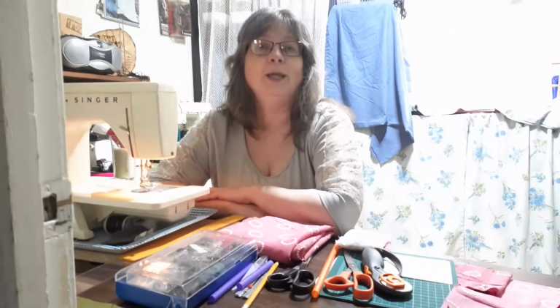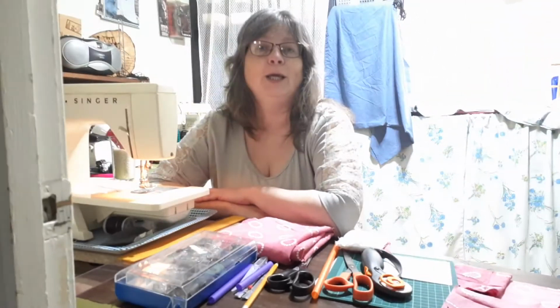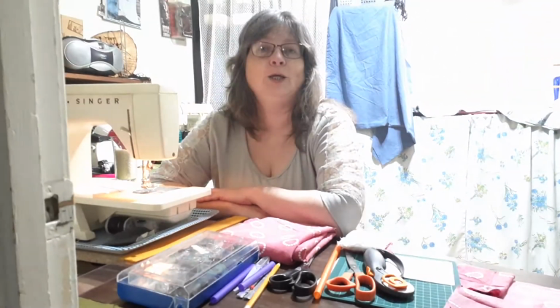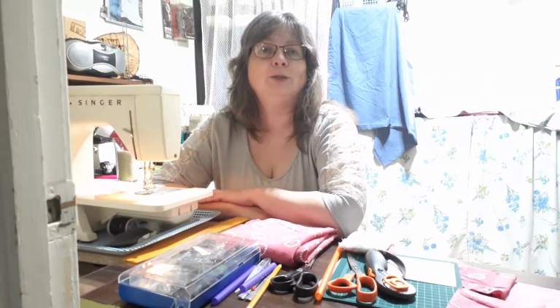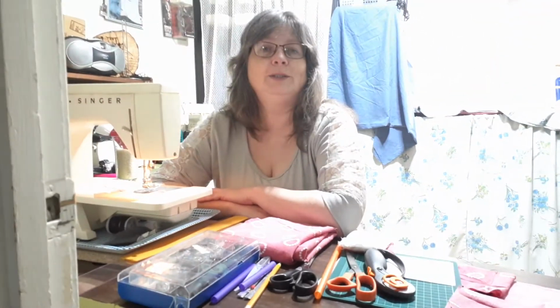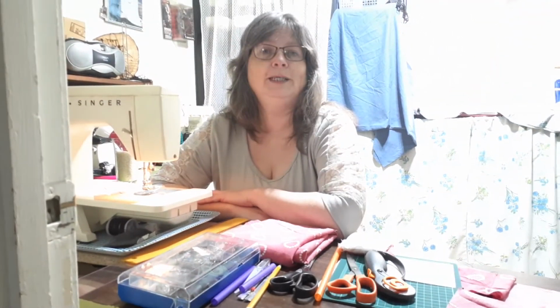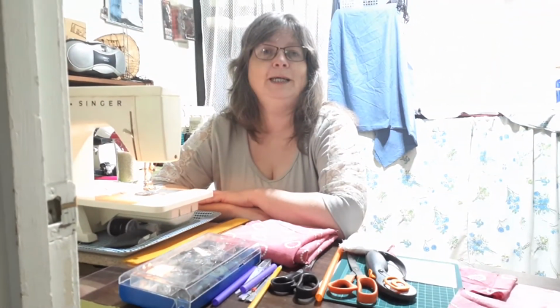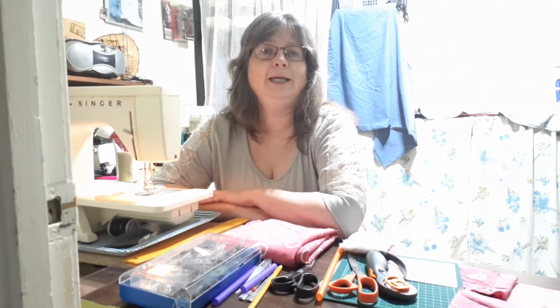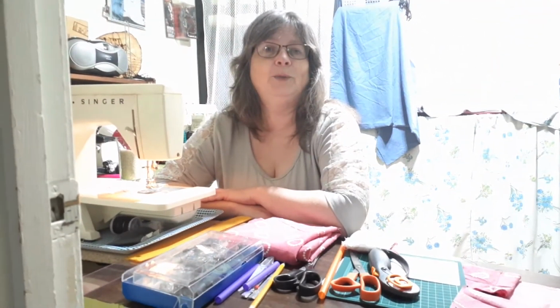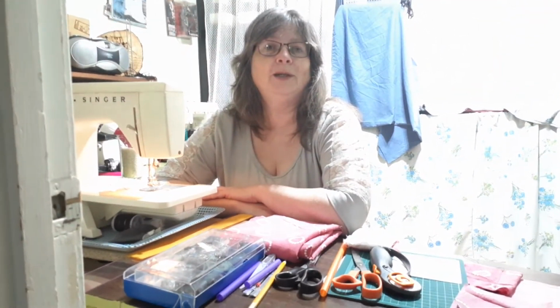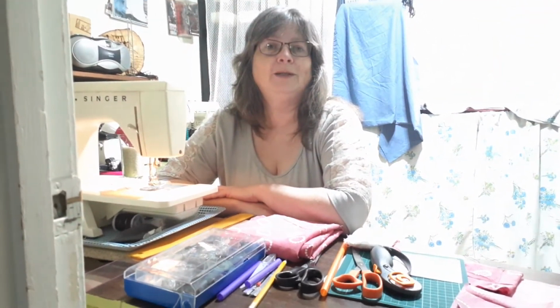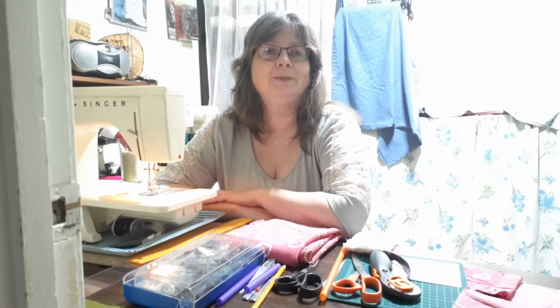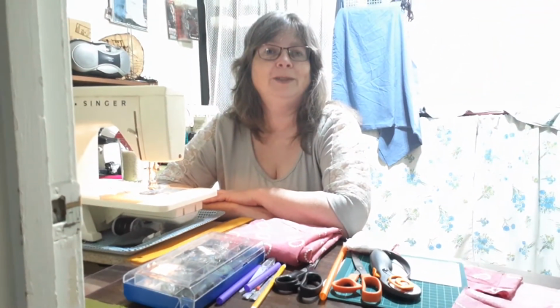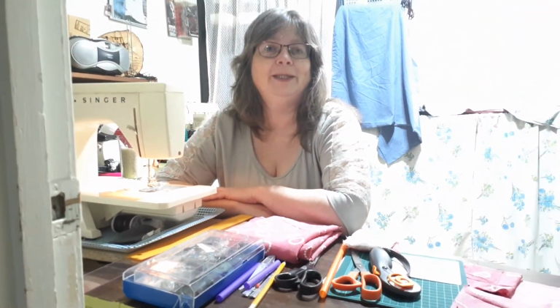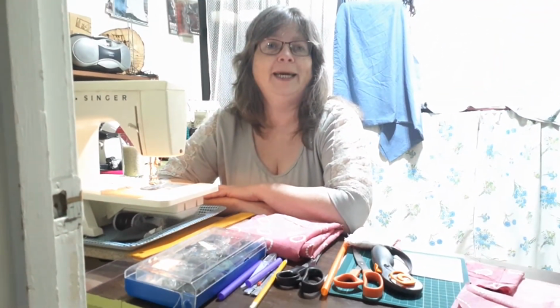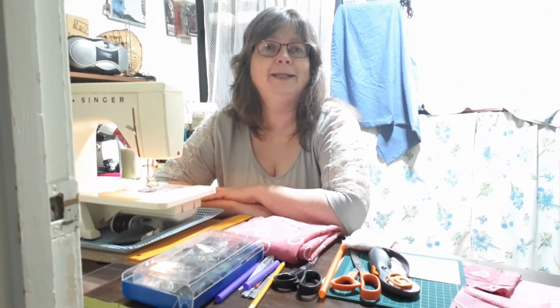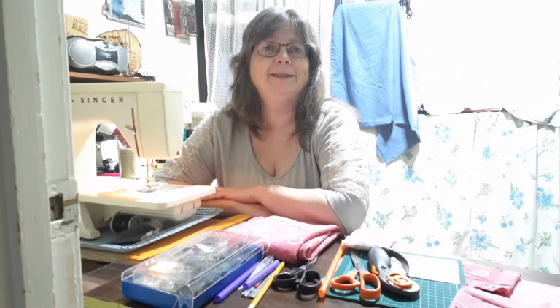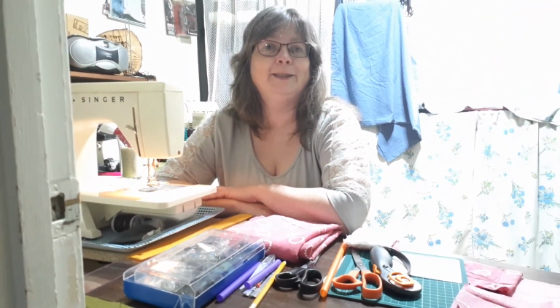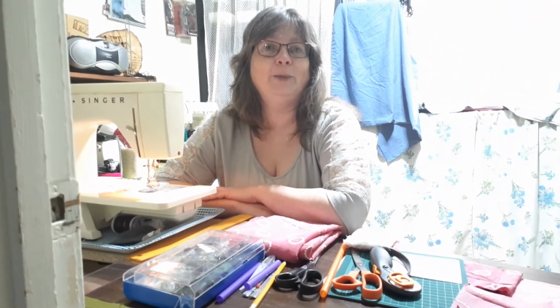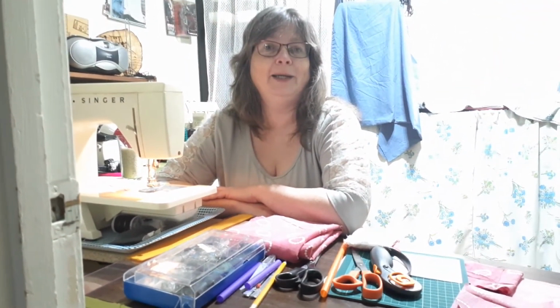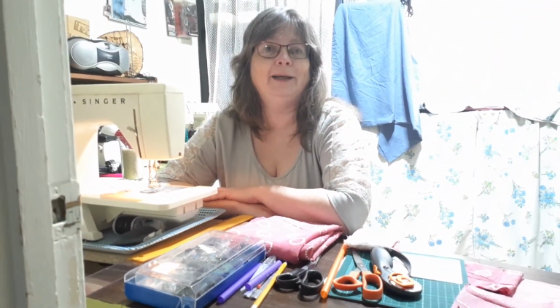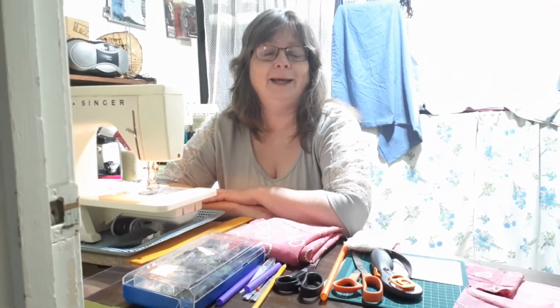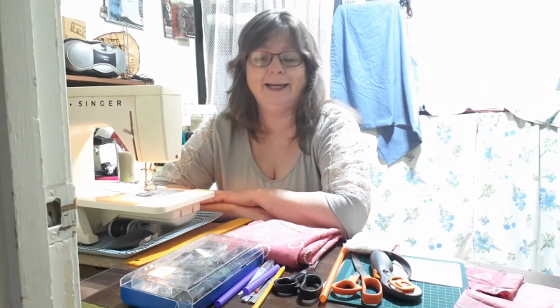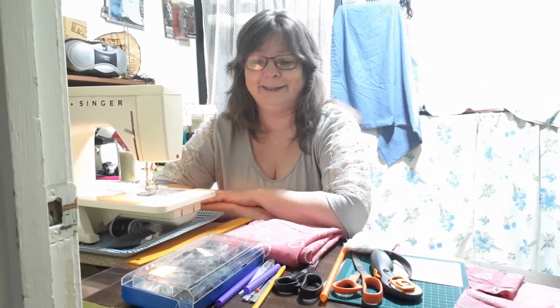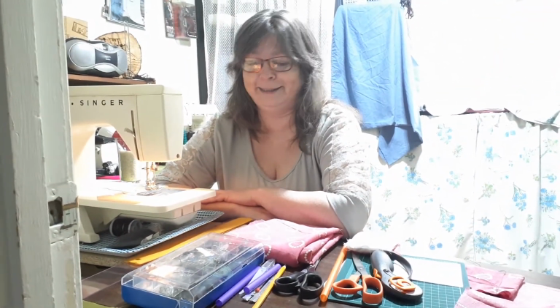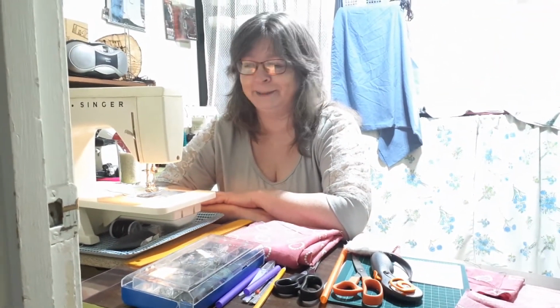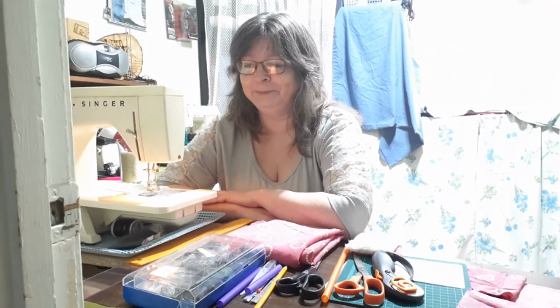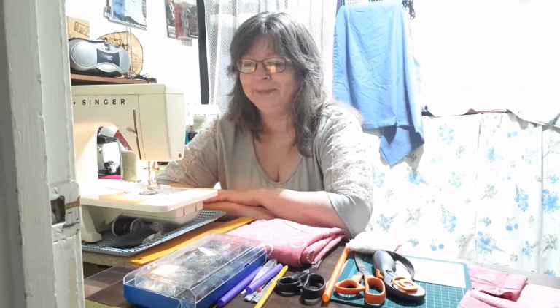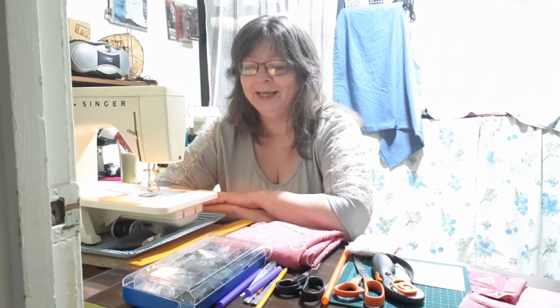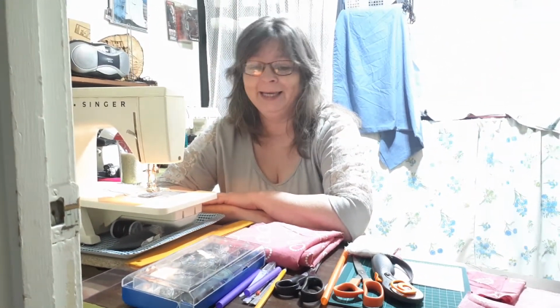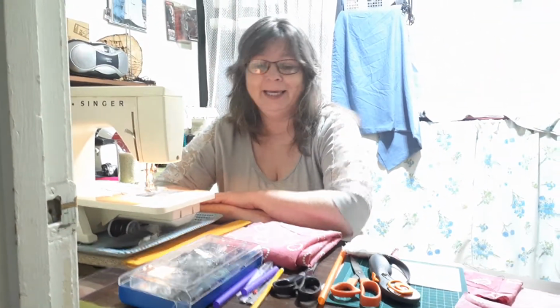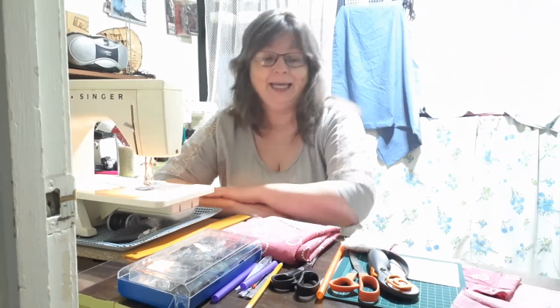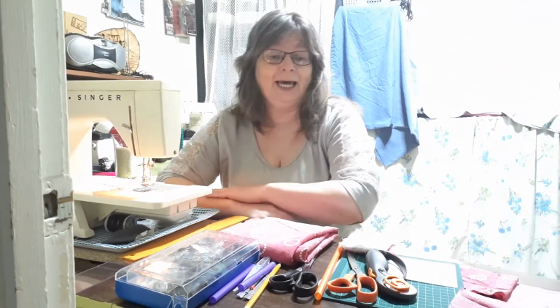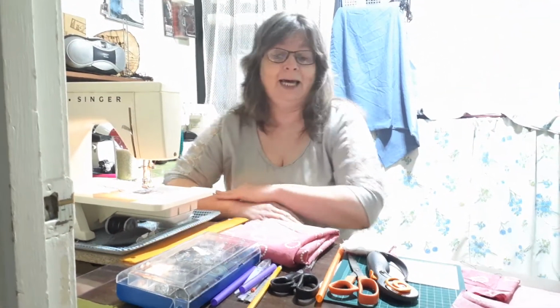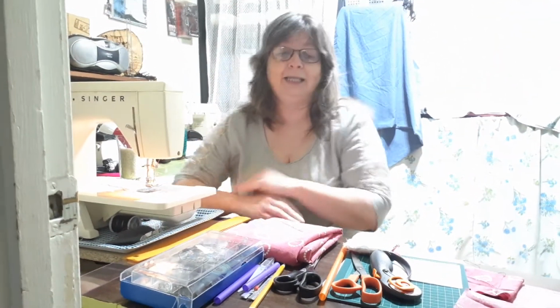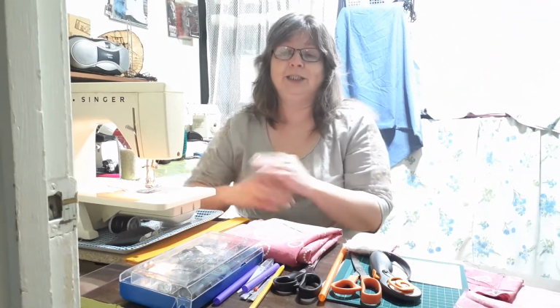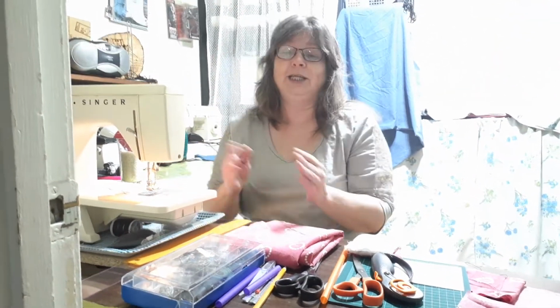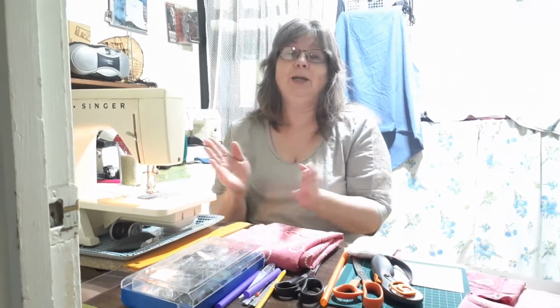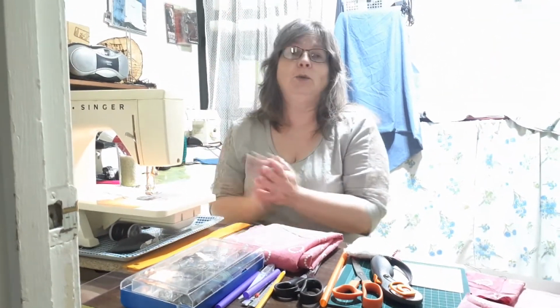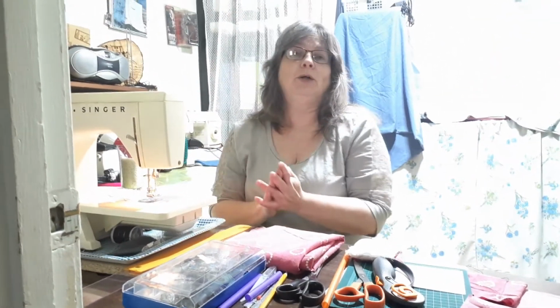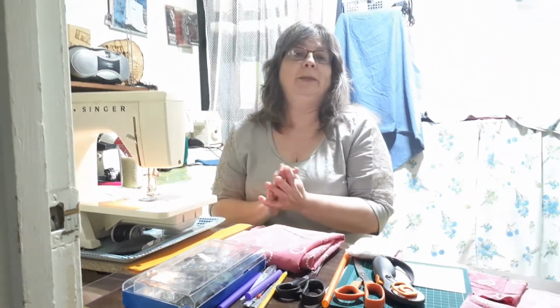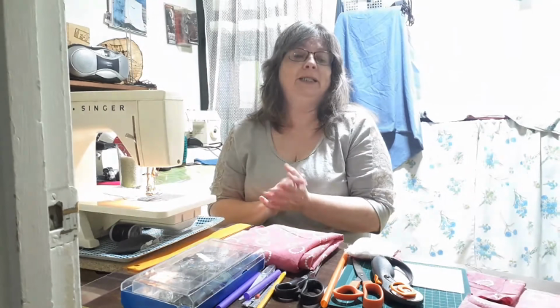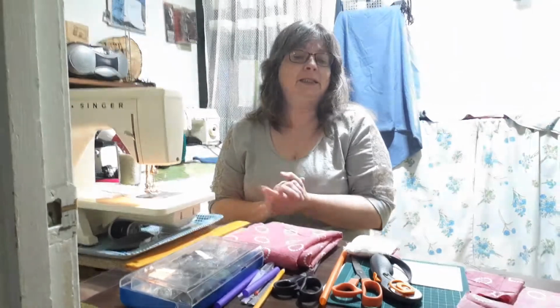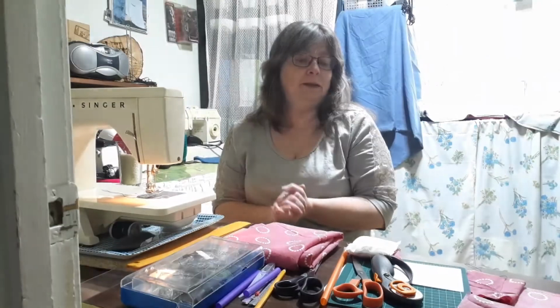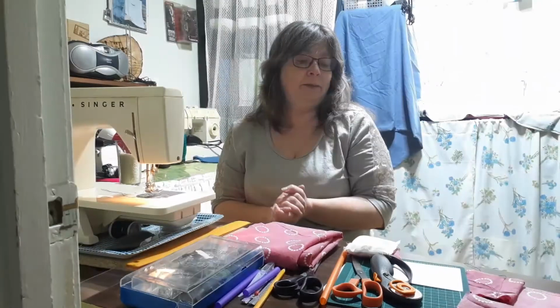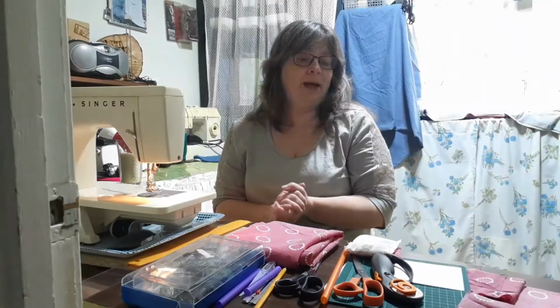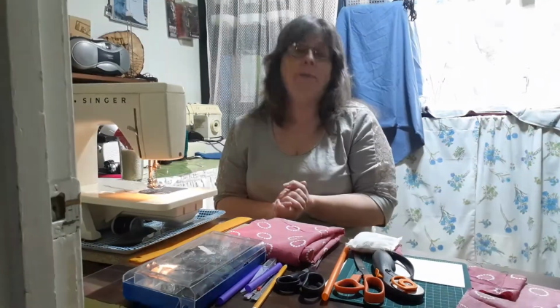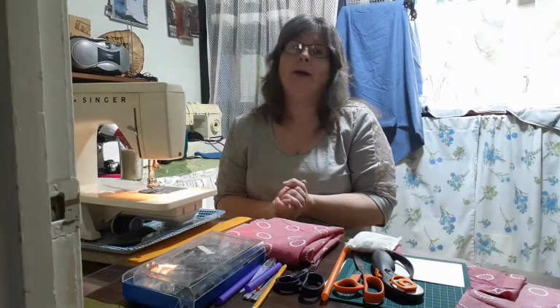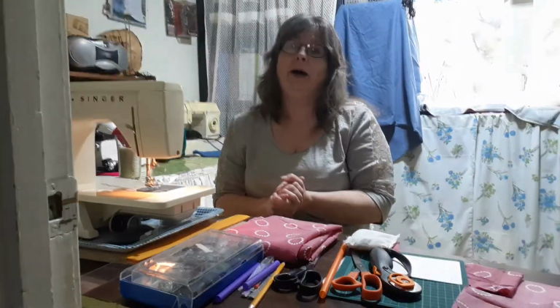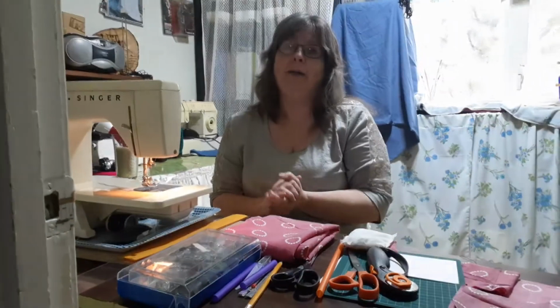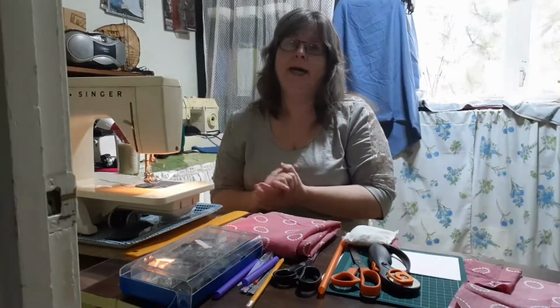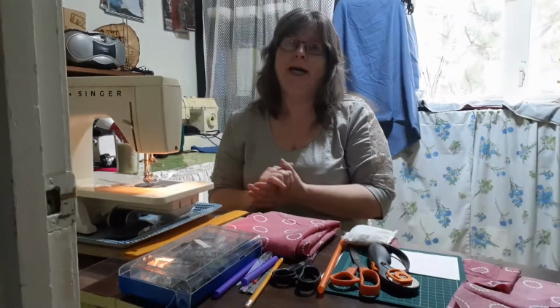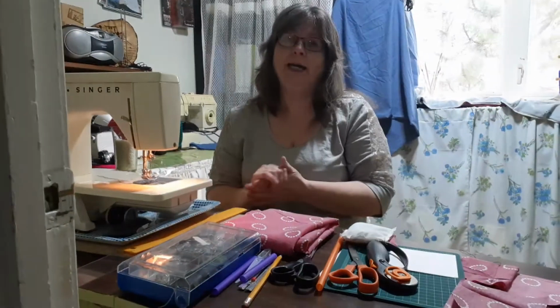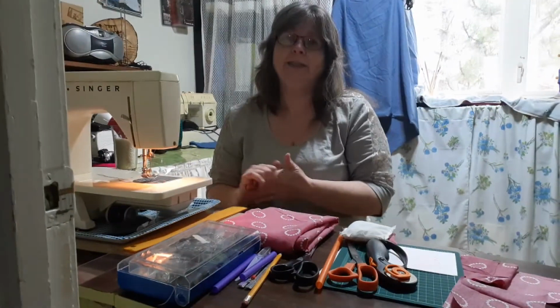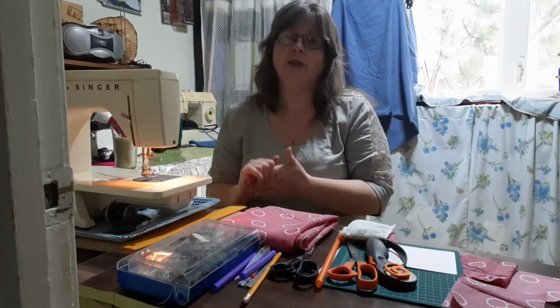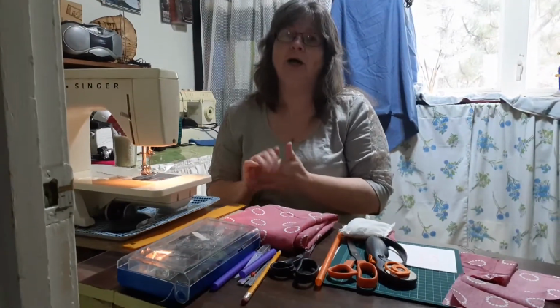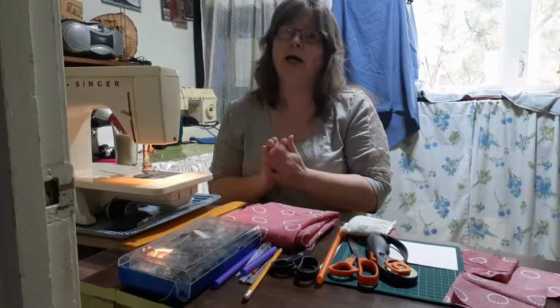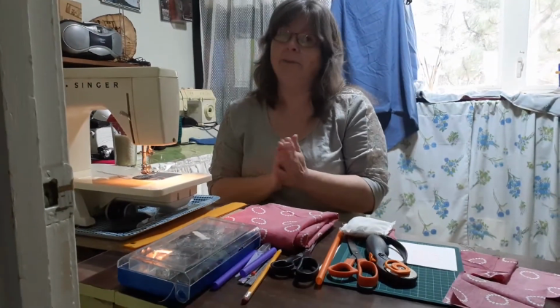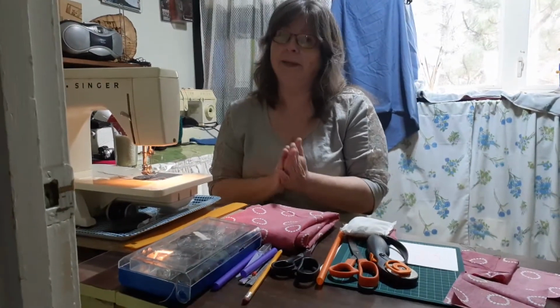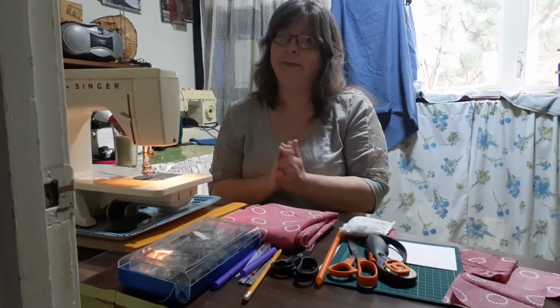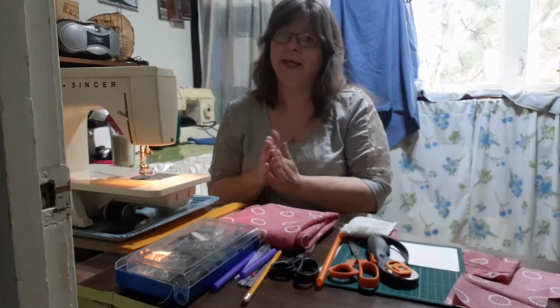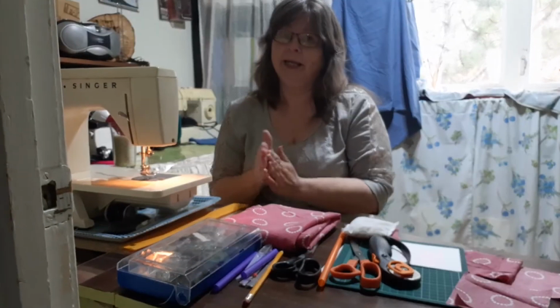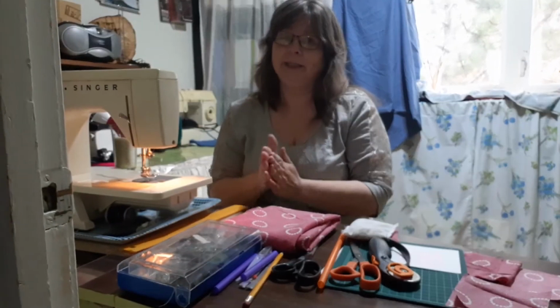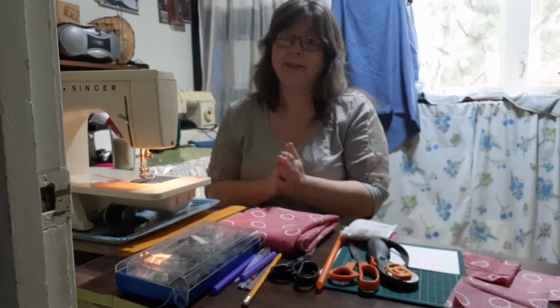Good day, welcome to Anna's sewing class. Today we're going to make some hot paw packs or hot mitt packs.